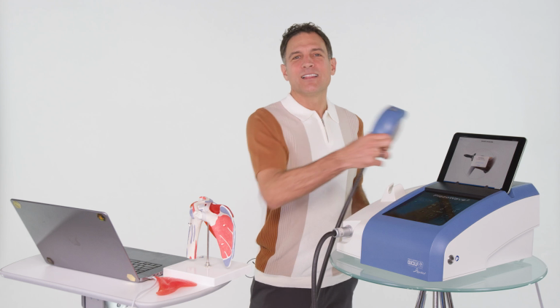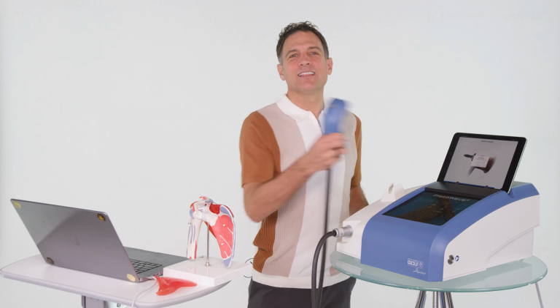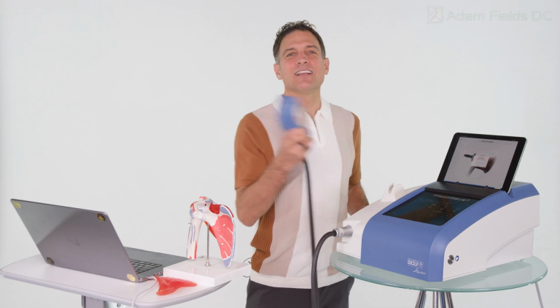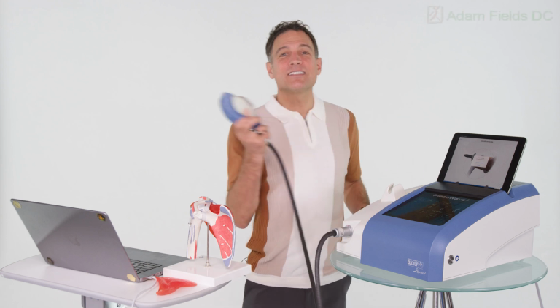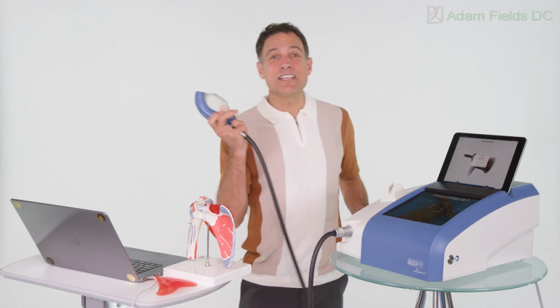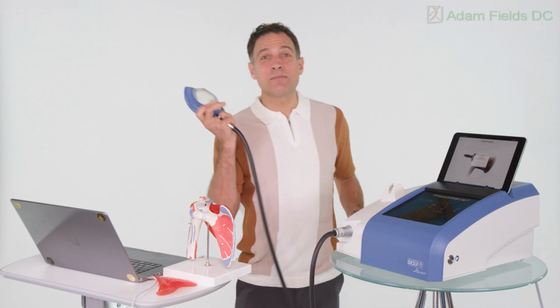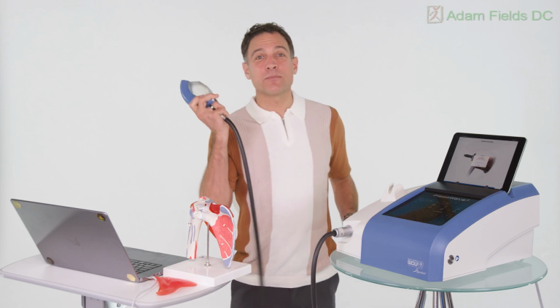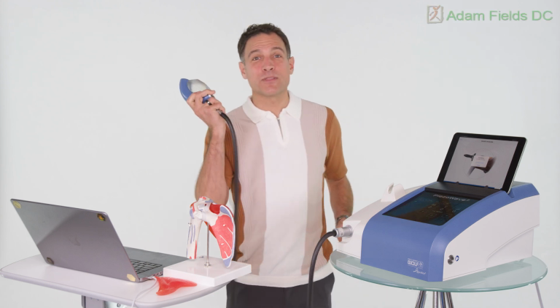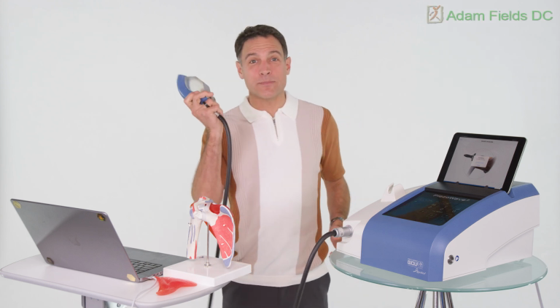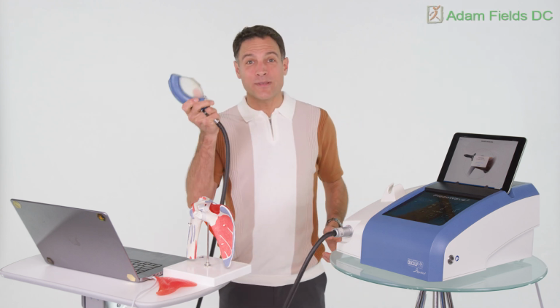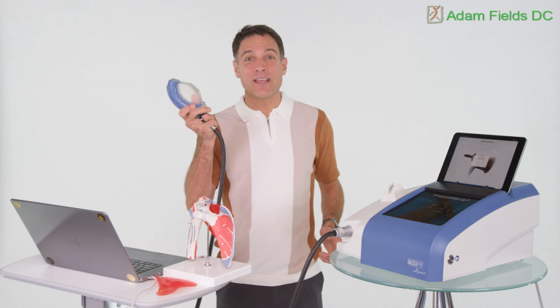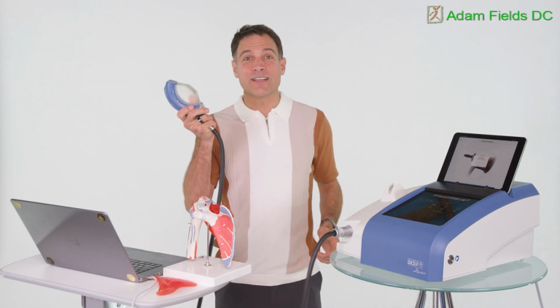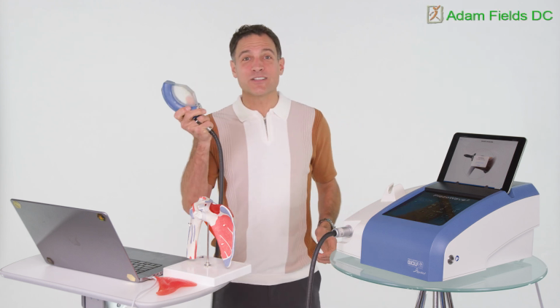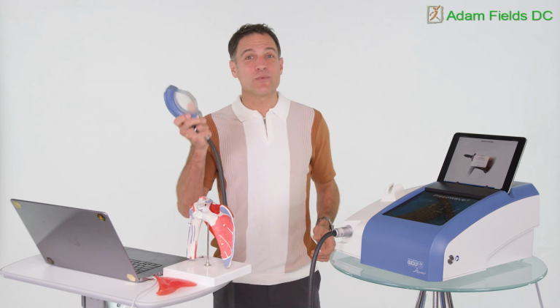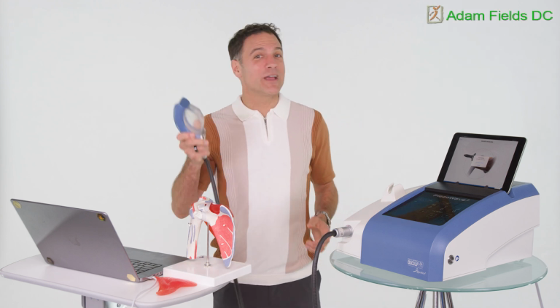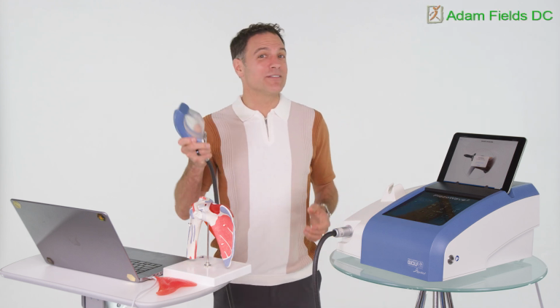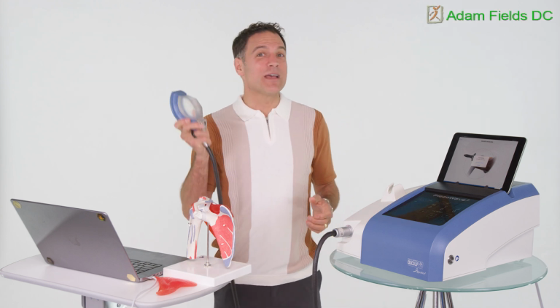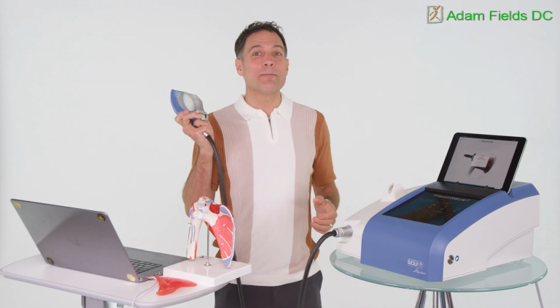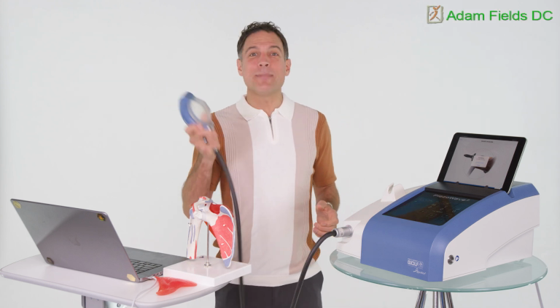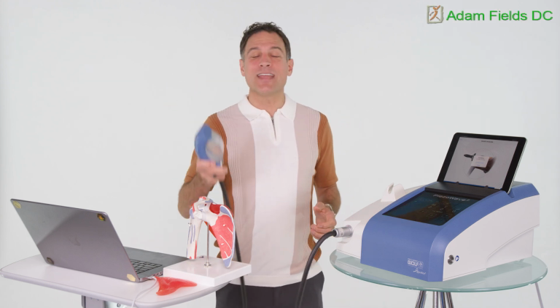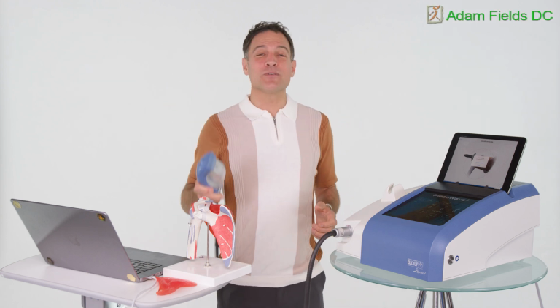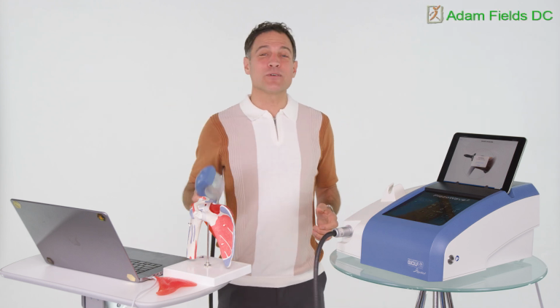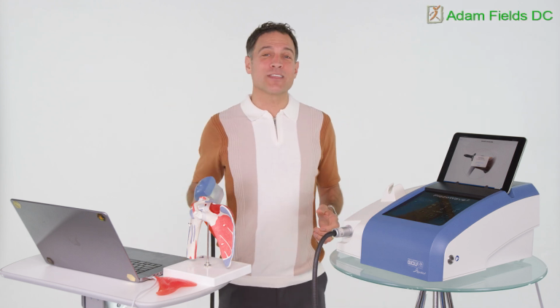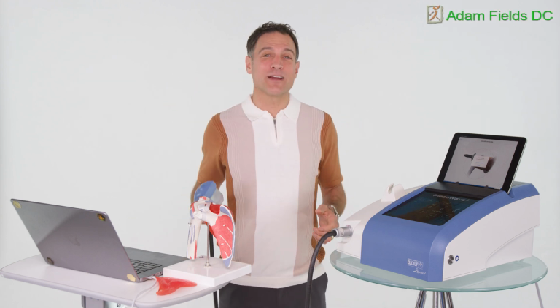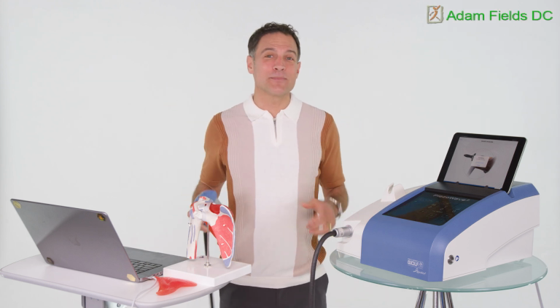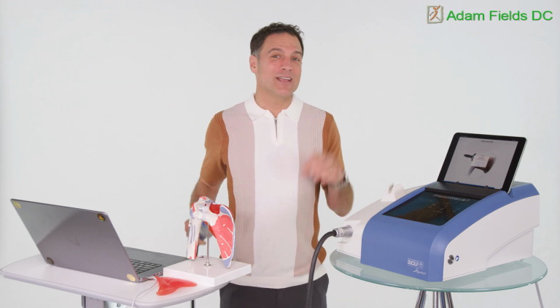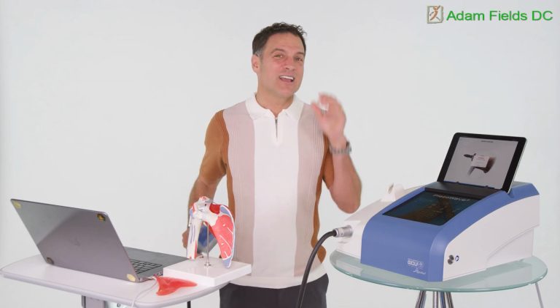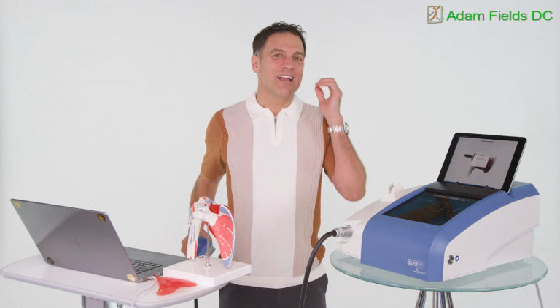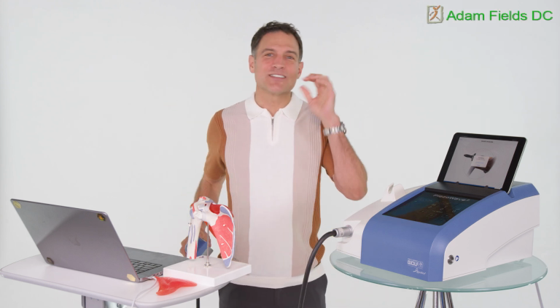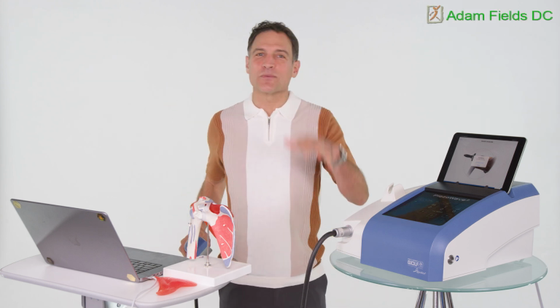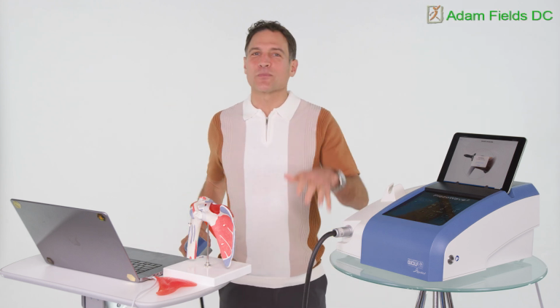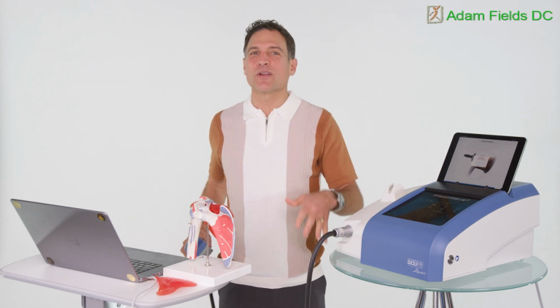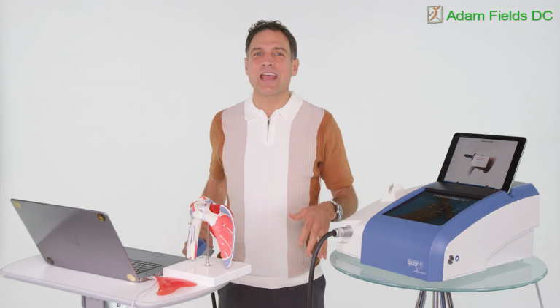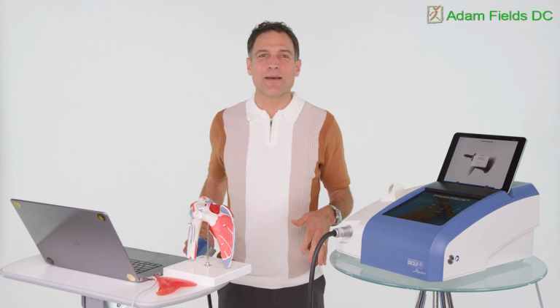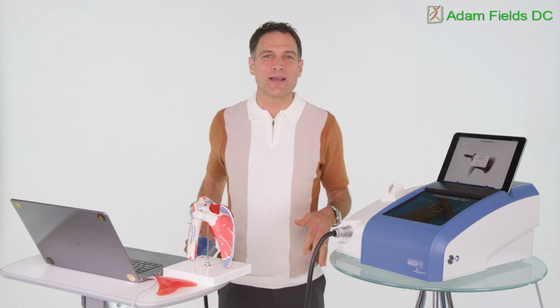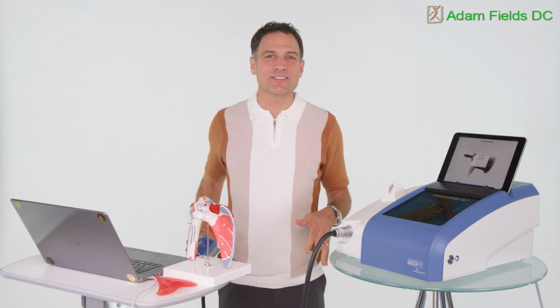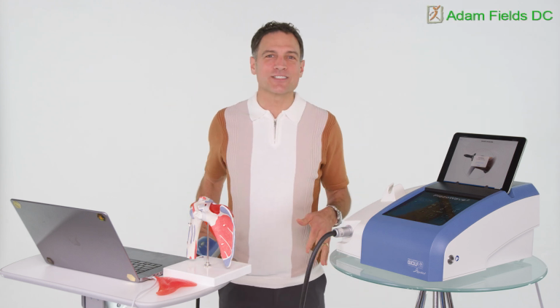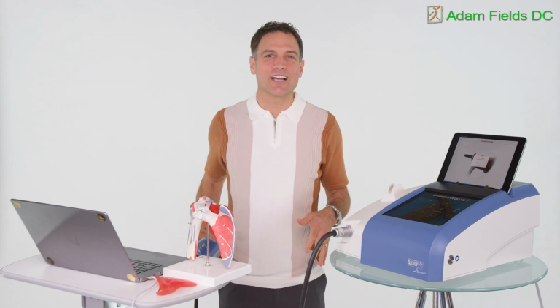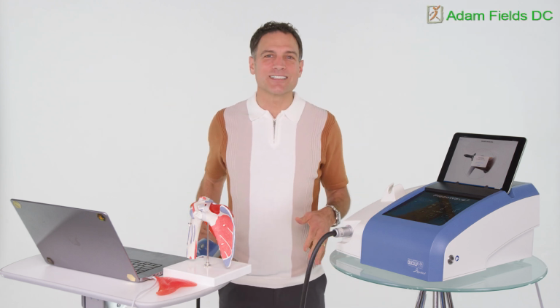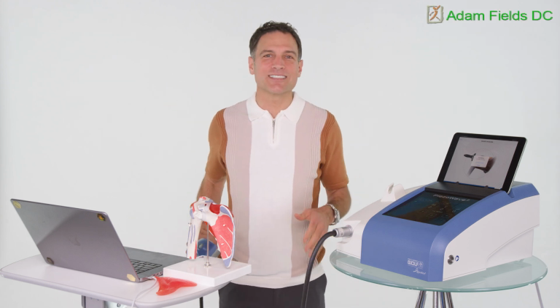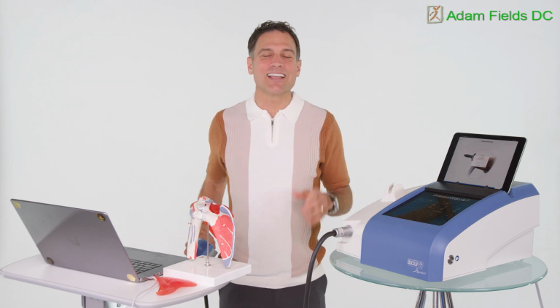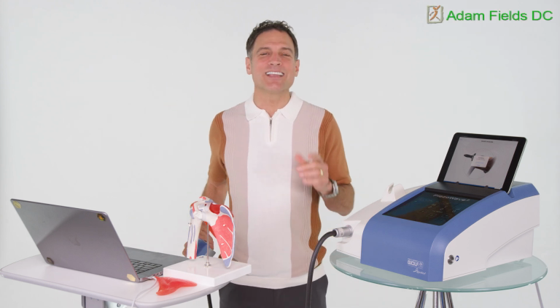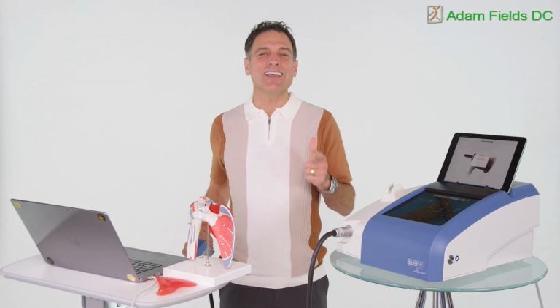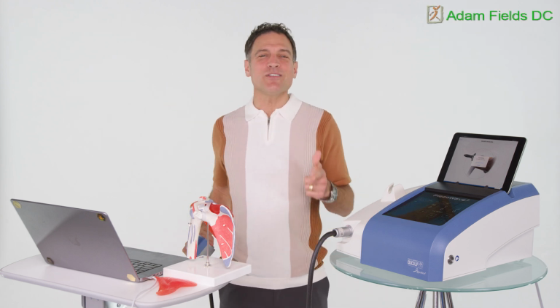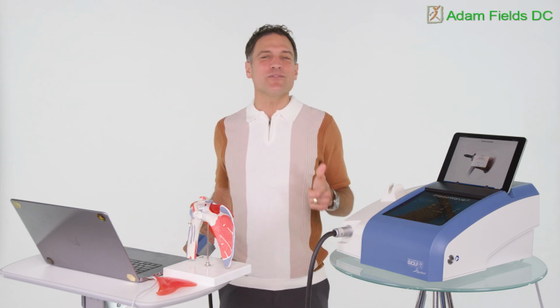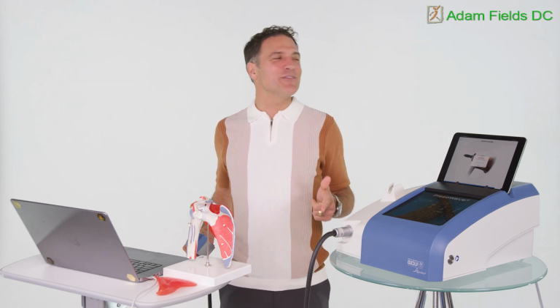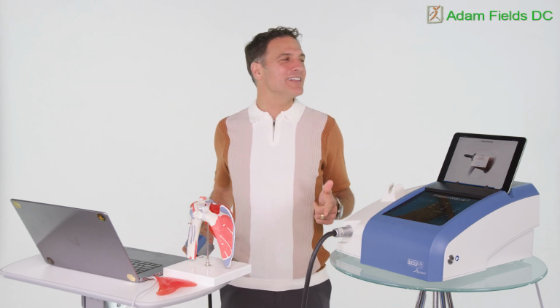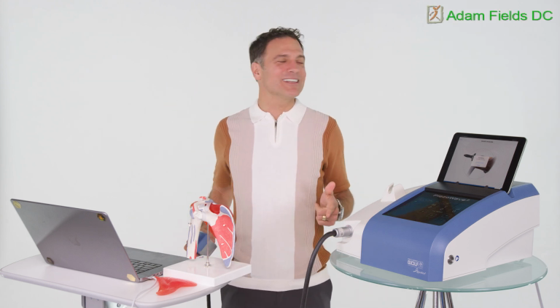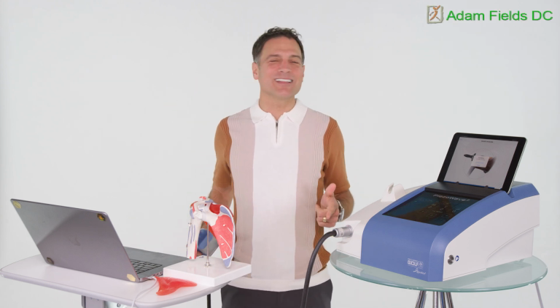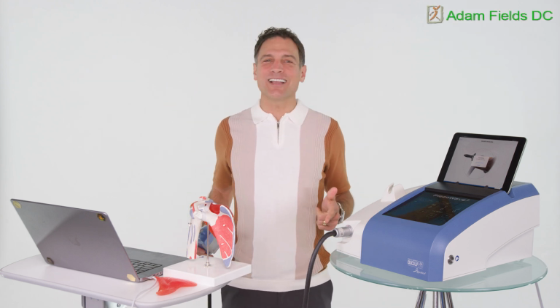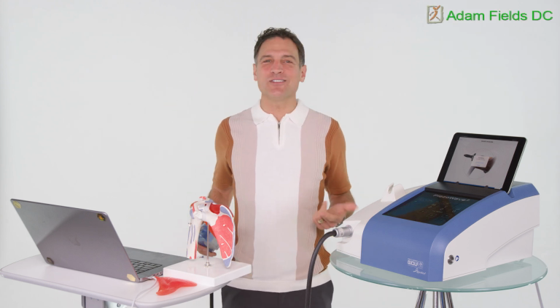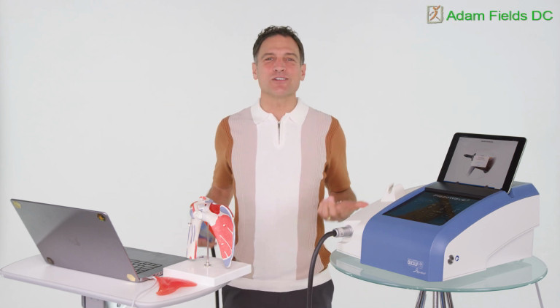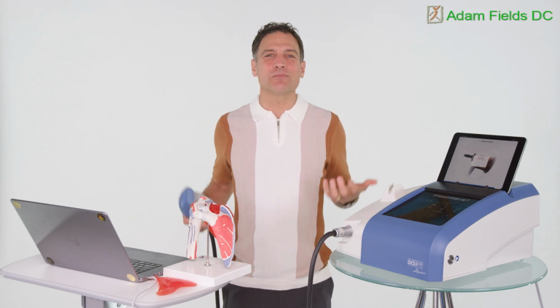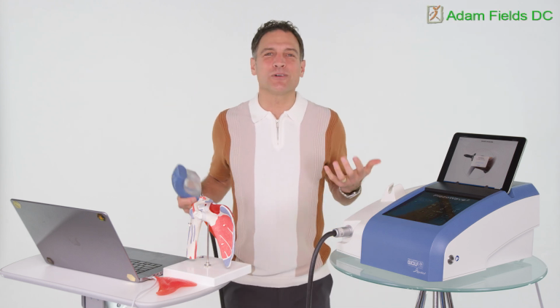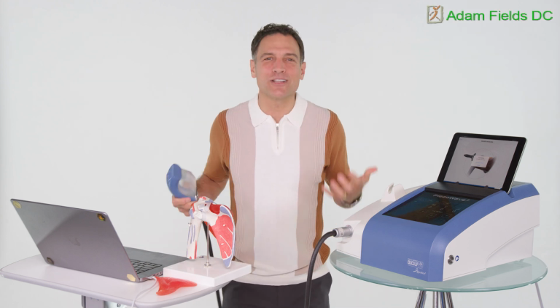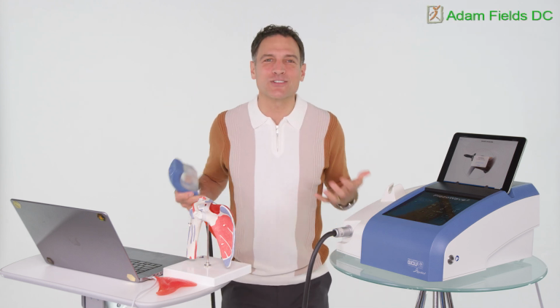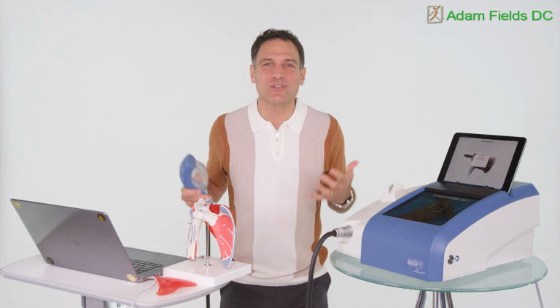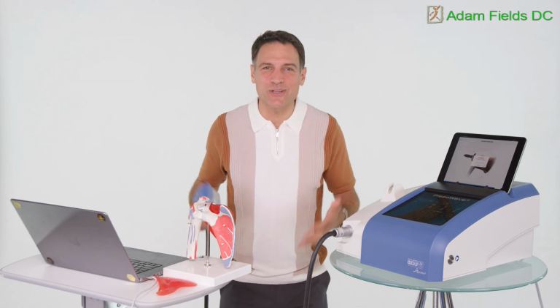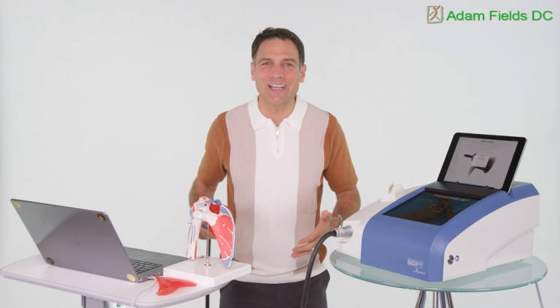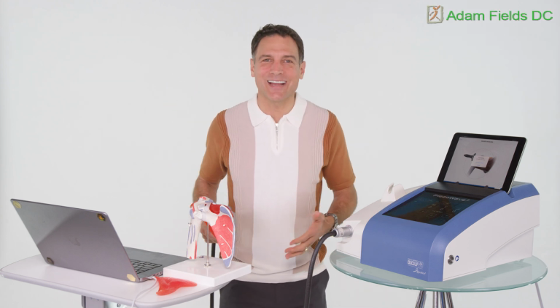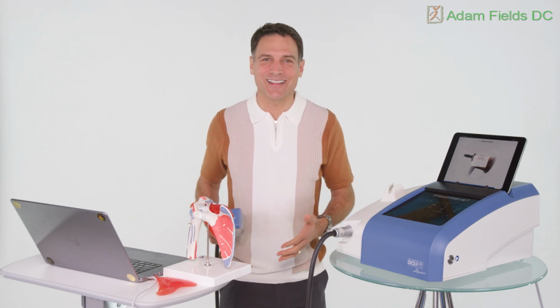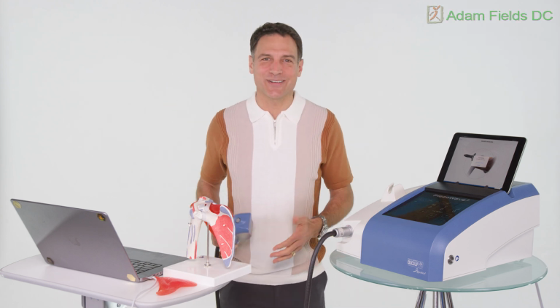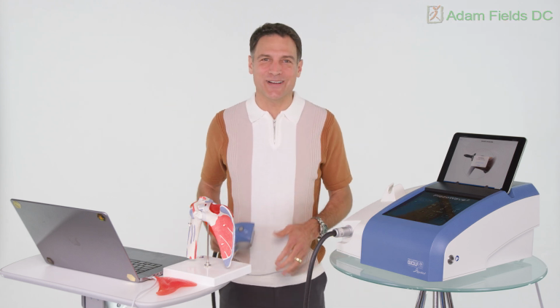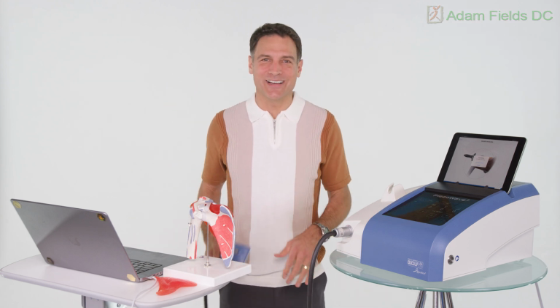Let's team up with the piezo wave, manual therapy, and some rehab exercises and get you feeling like you could pull a tree out of the ground.